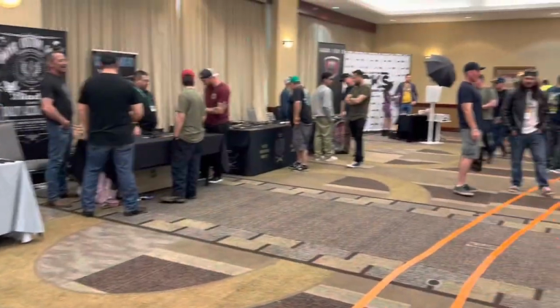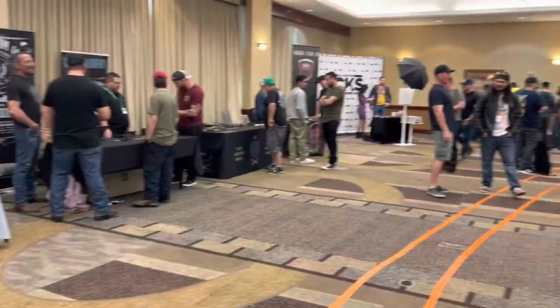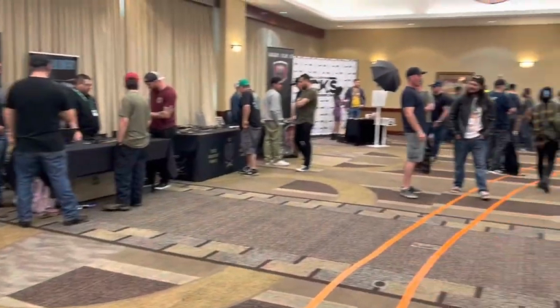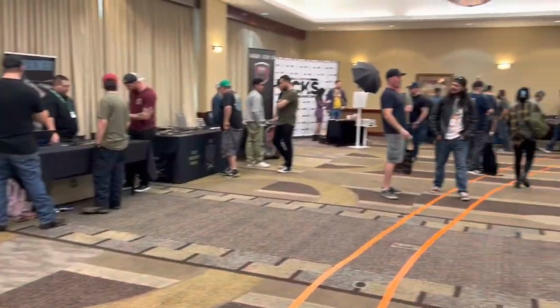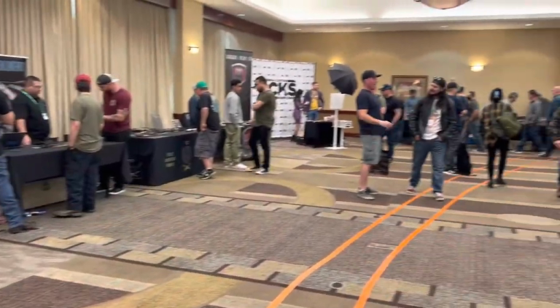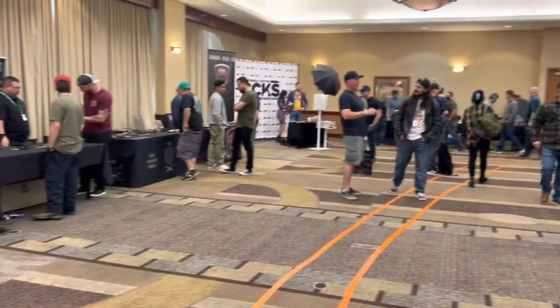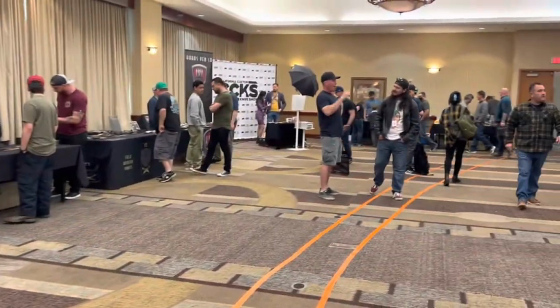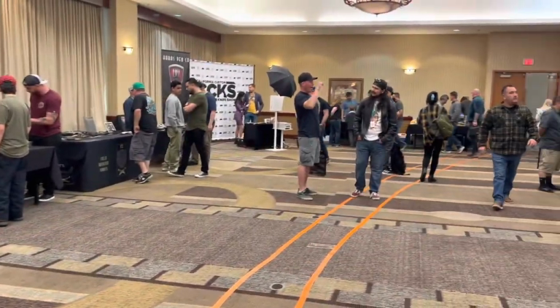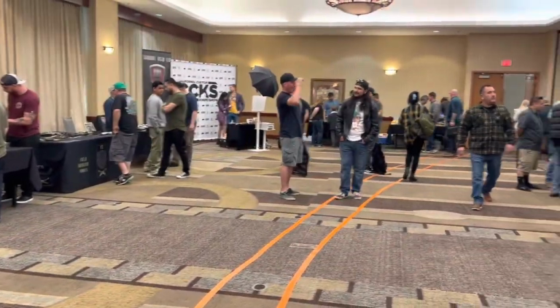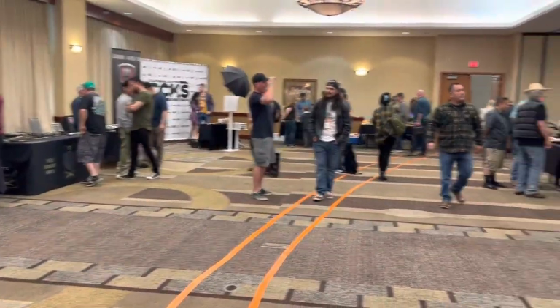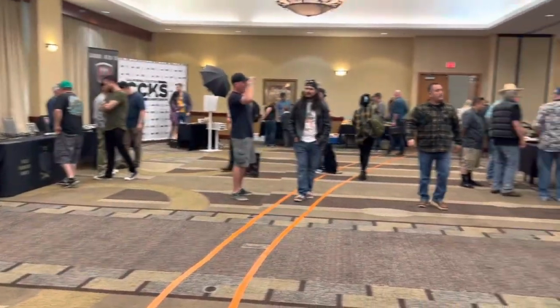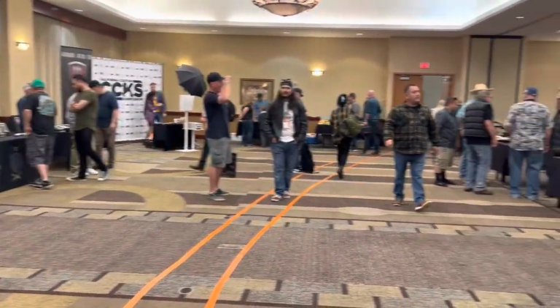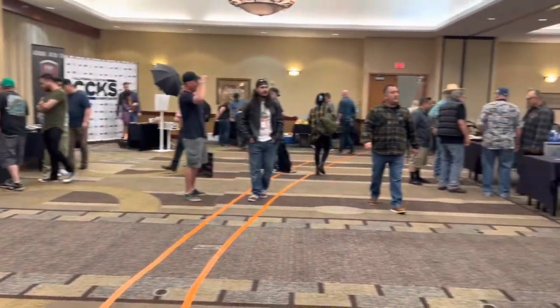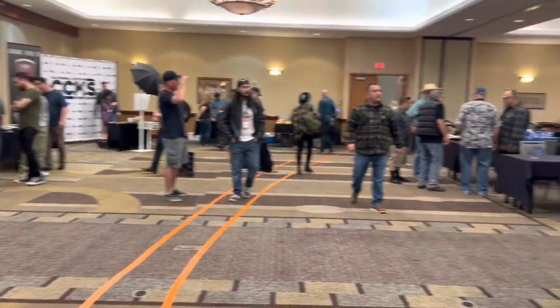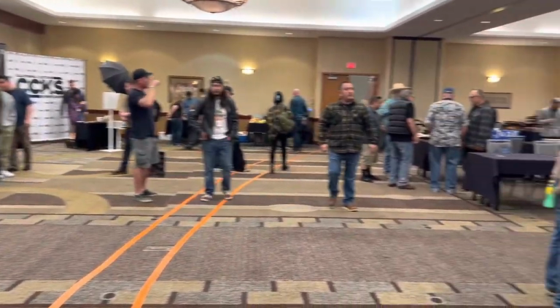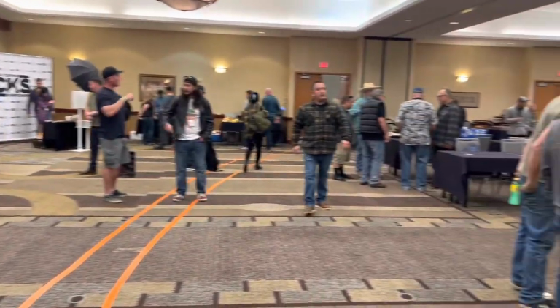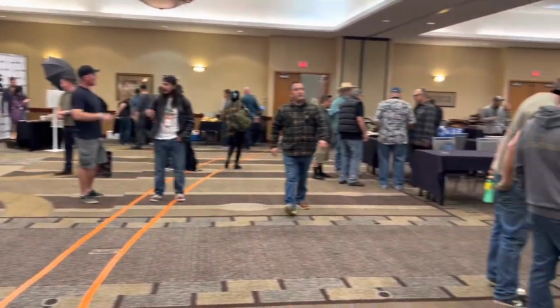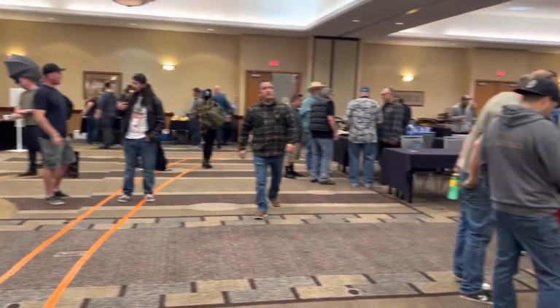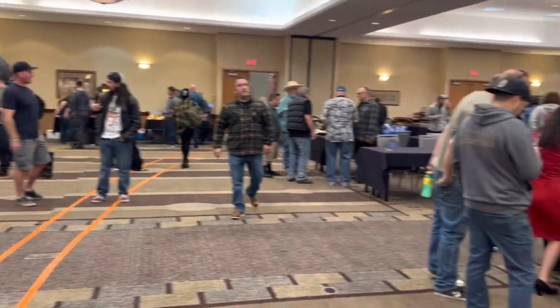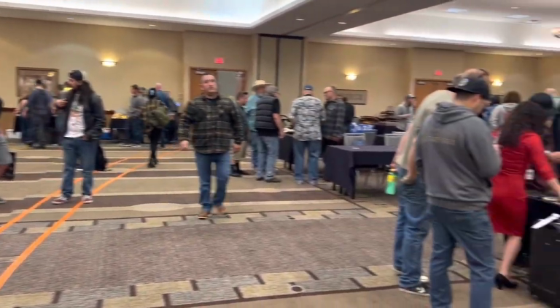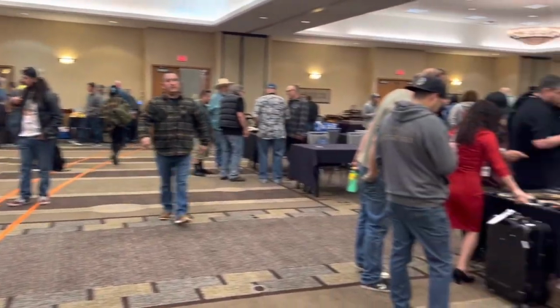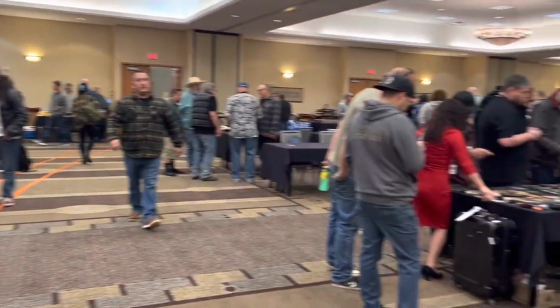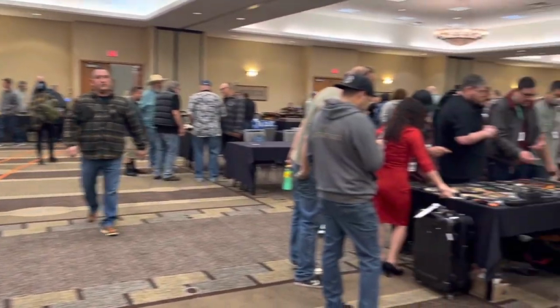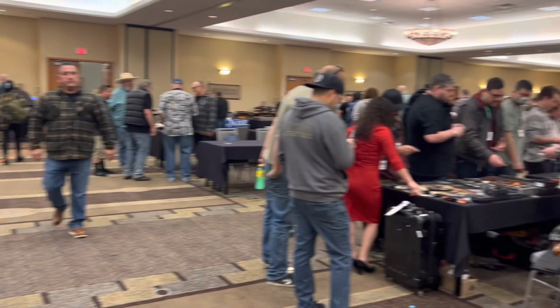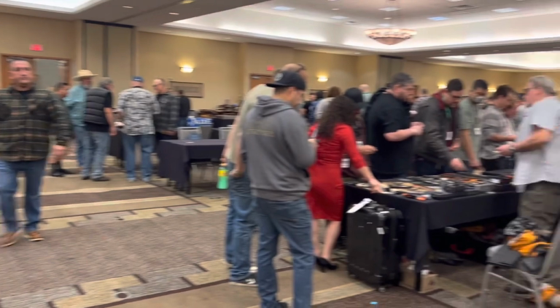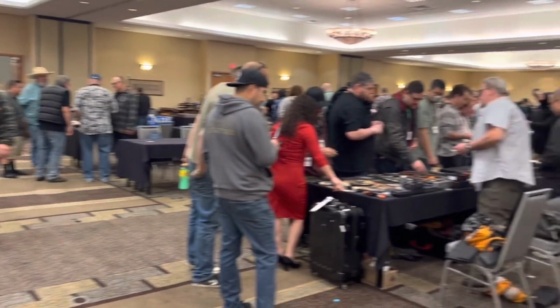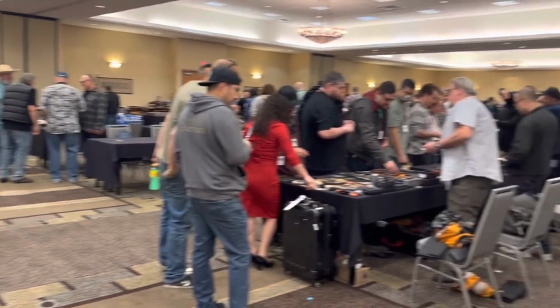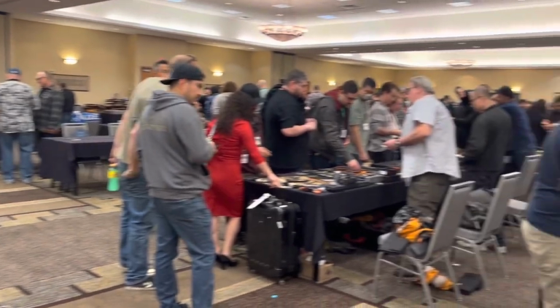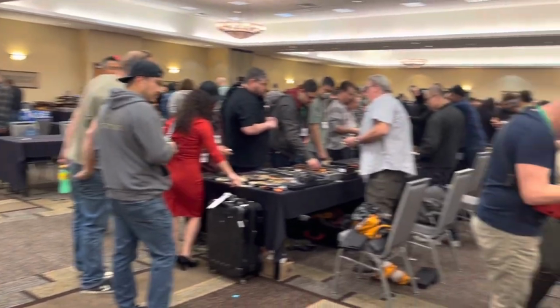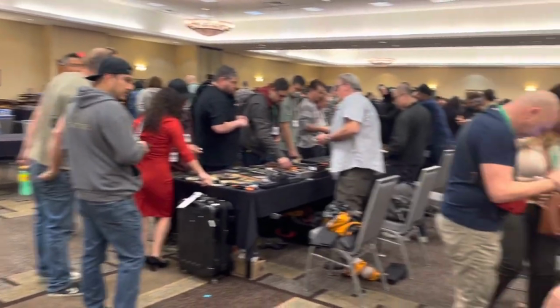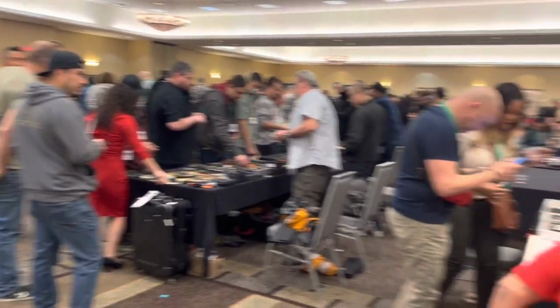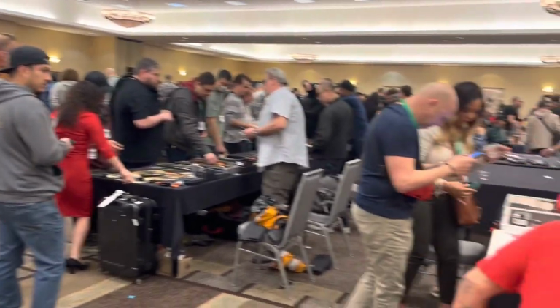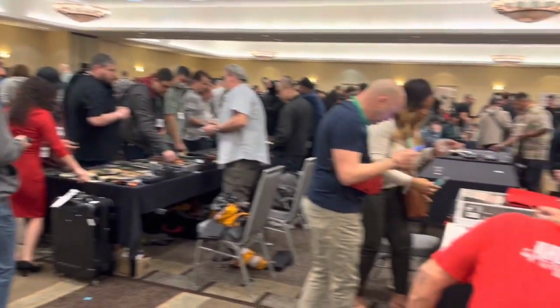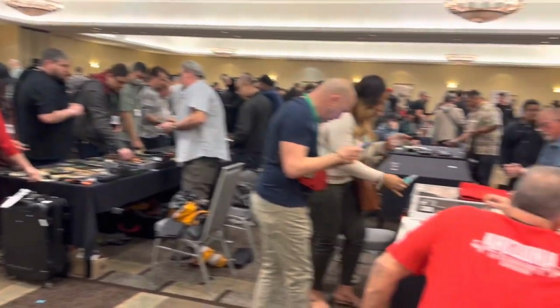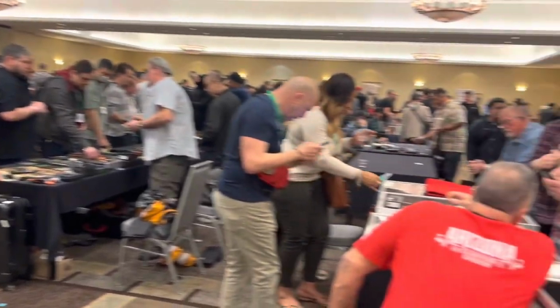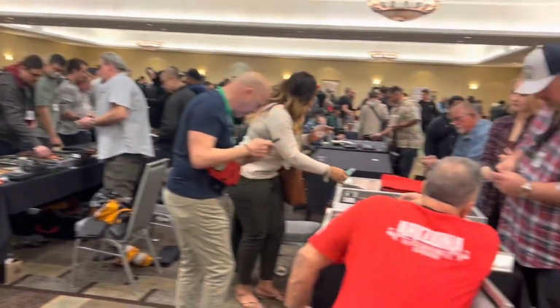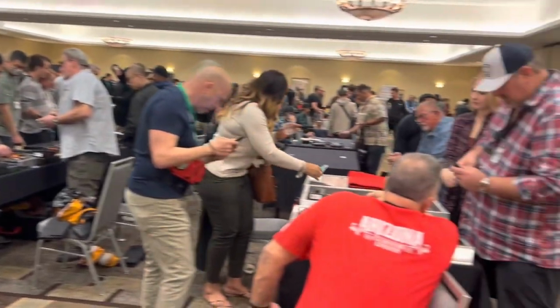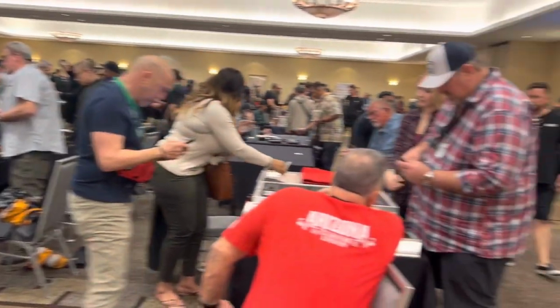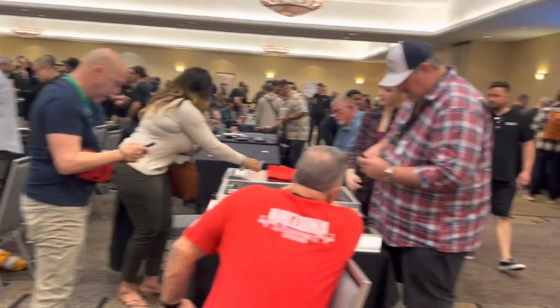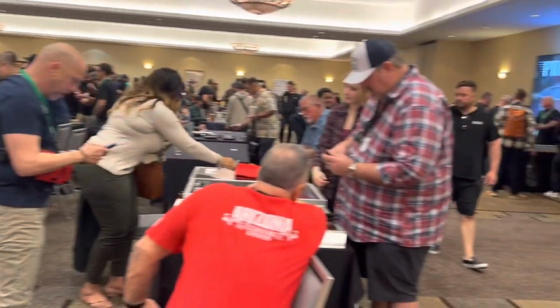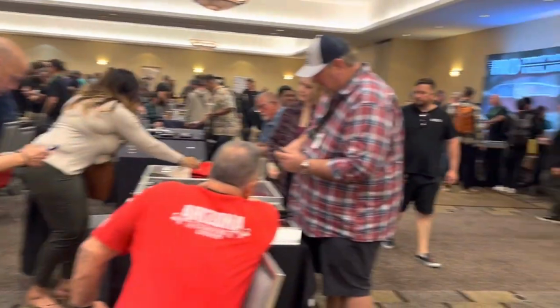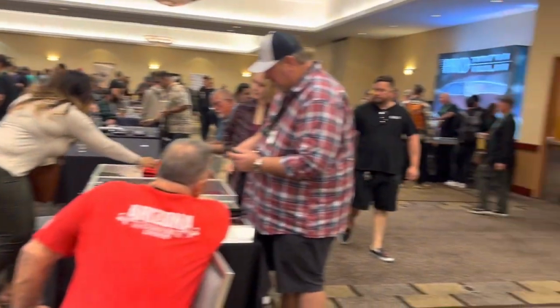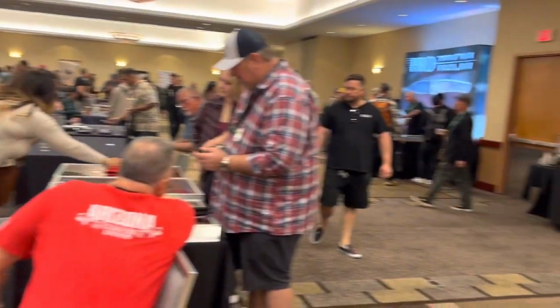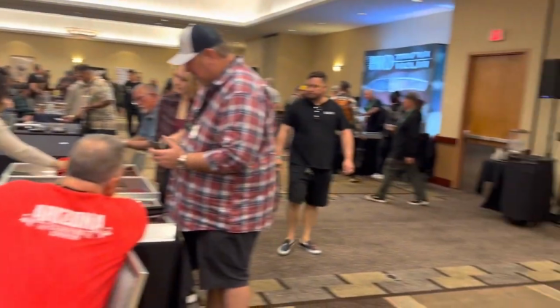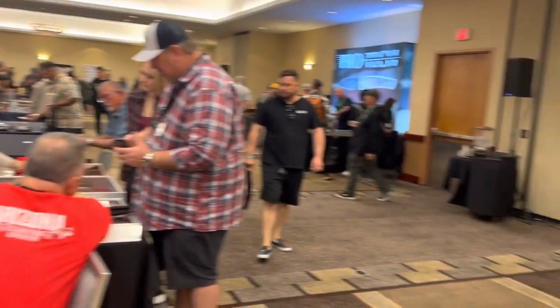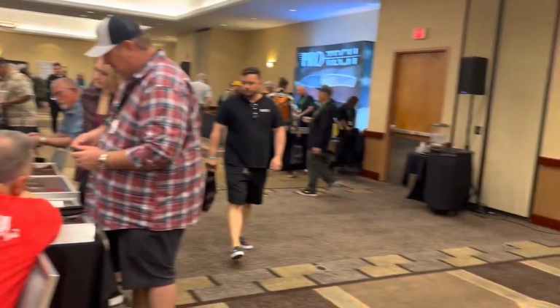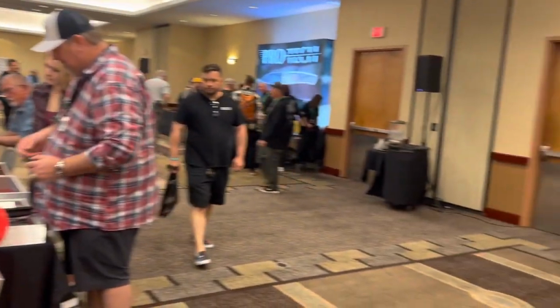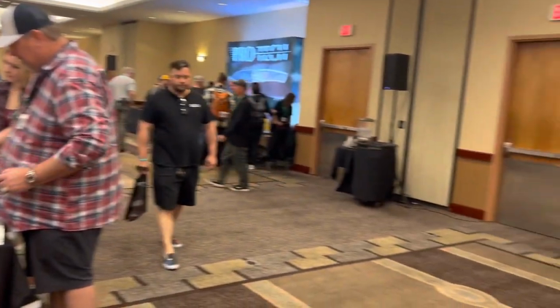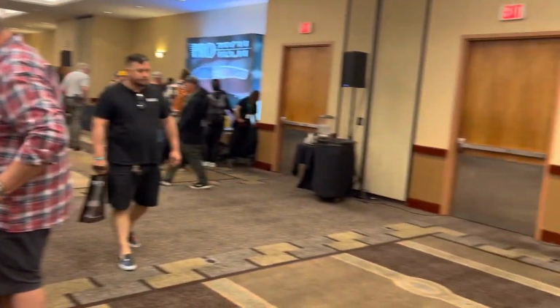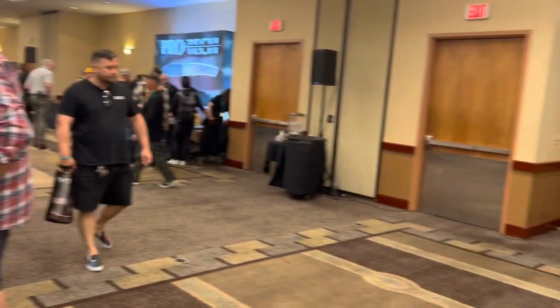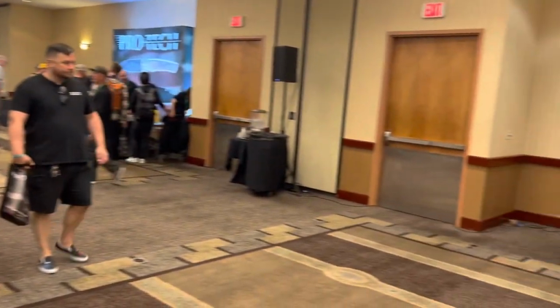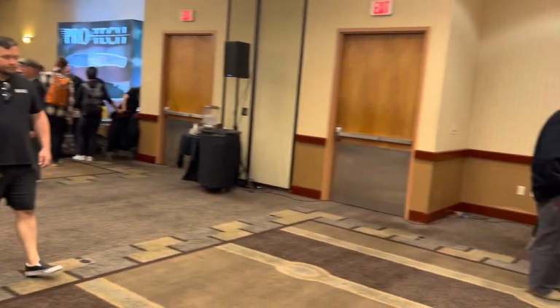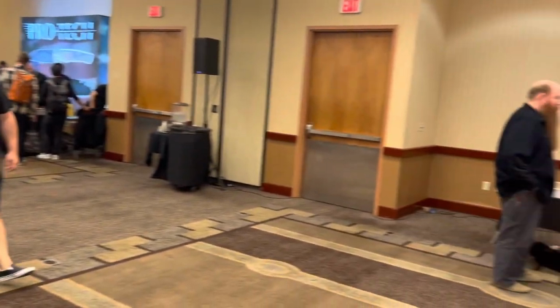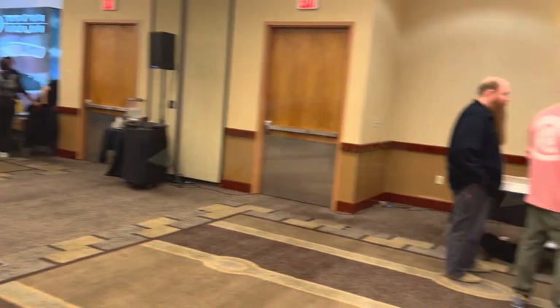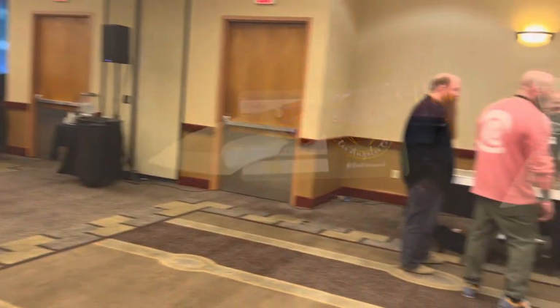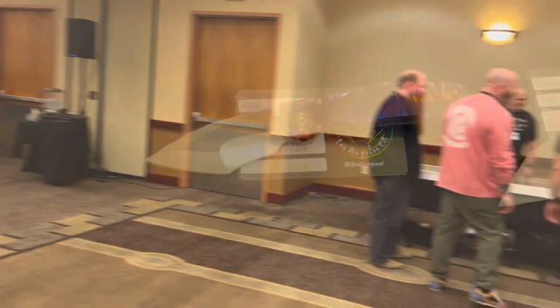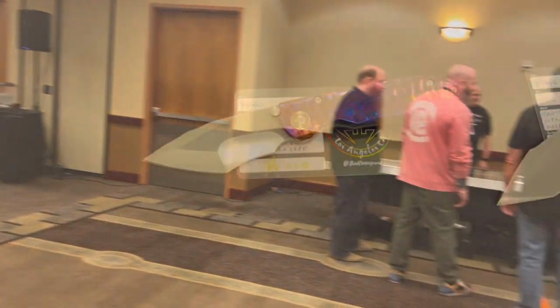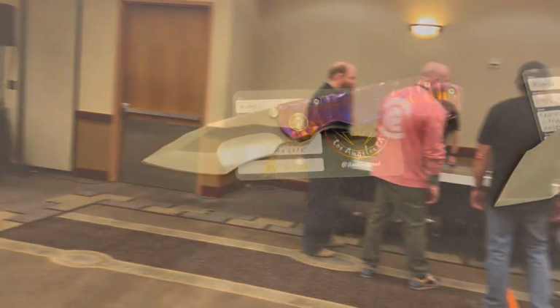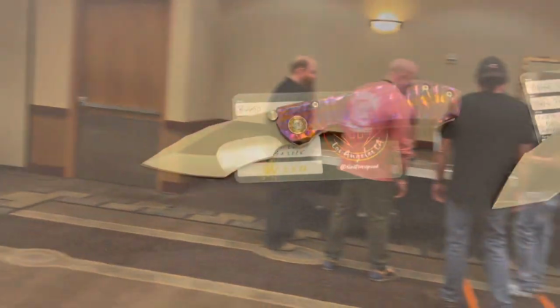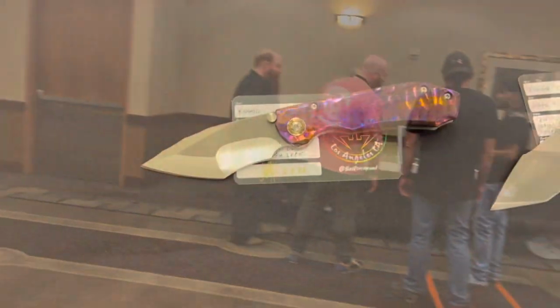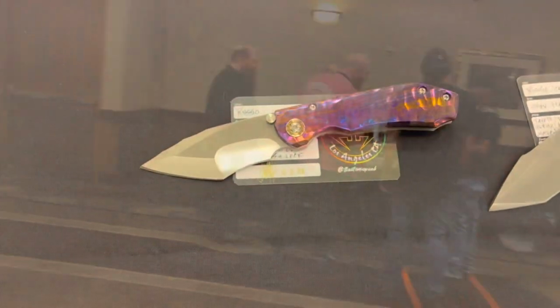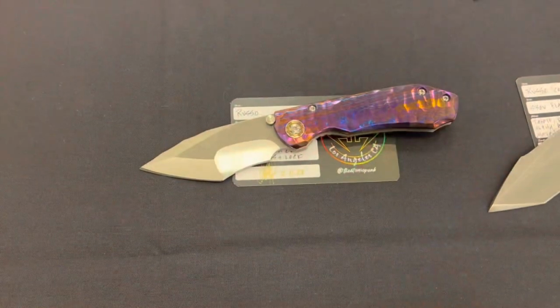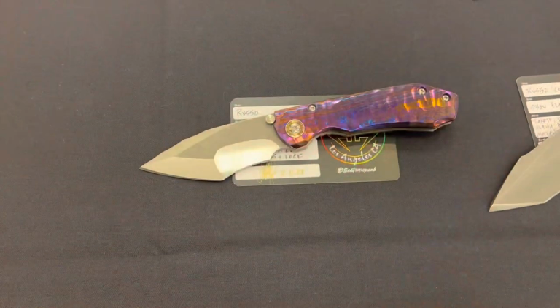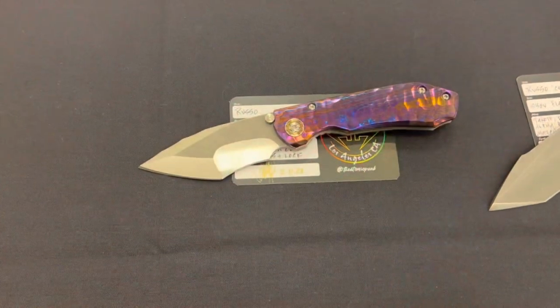Here's just a little video of the showroom floor — kind of a 360 view of what's going on.